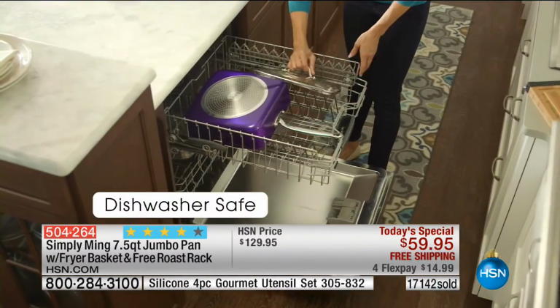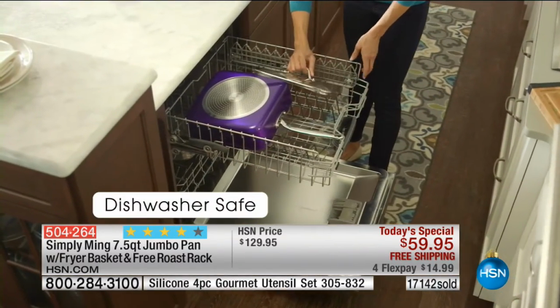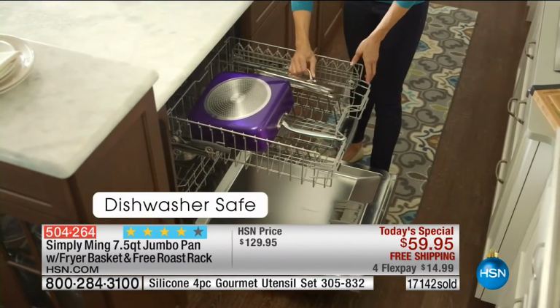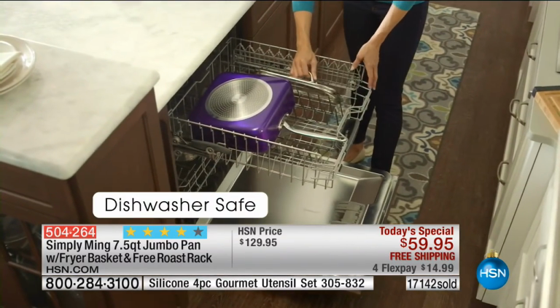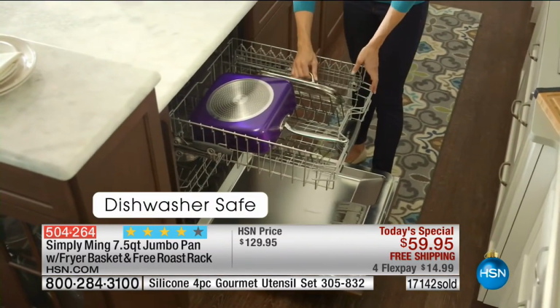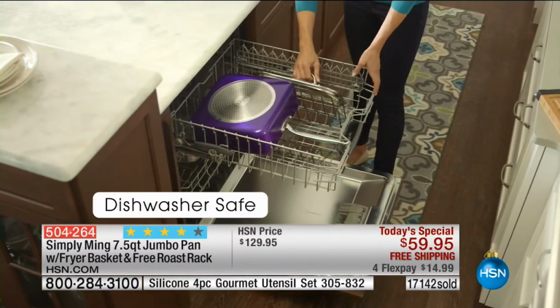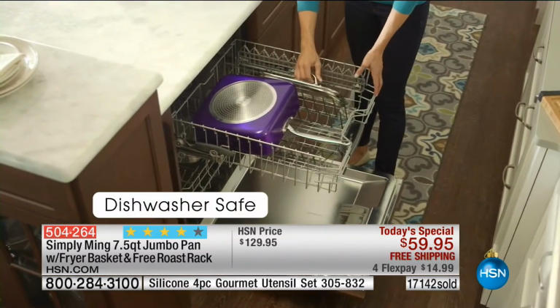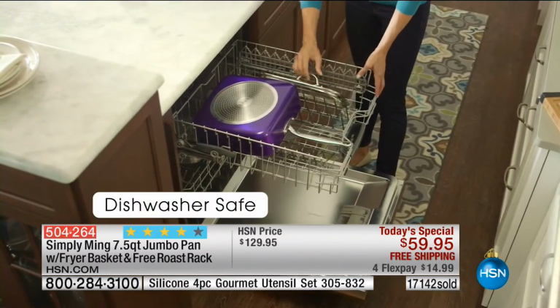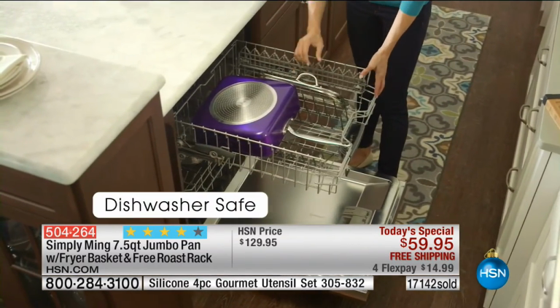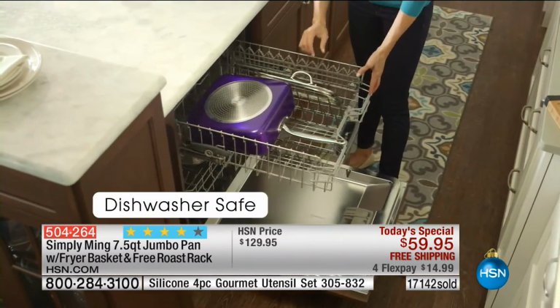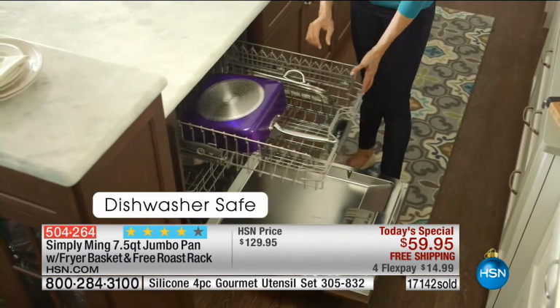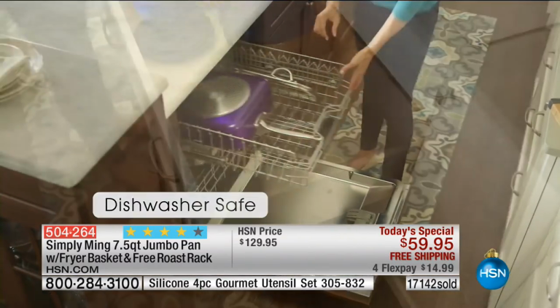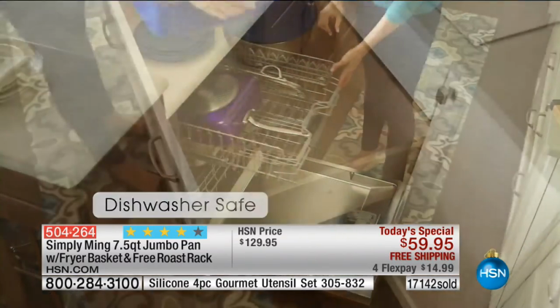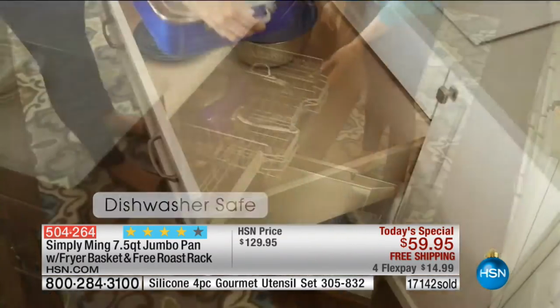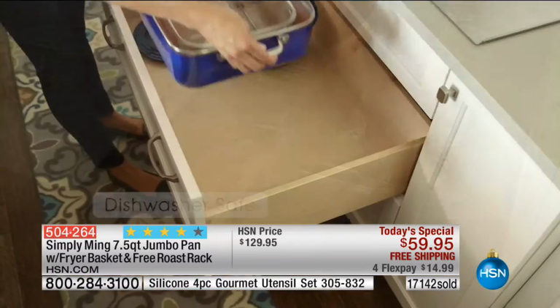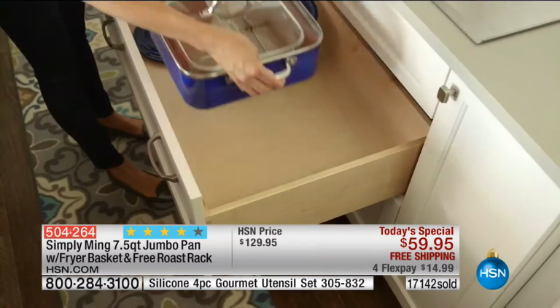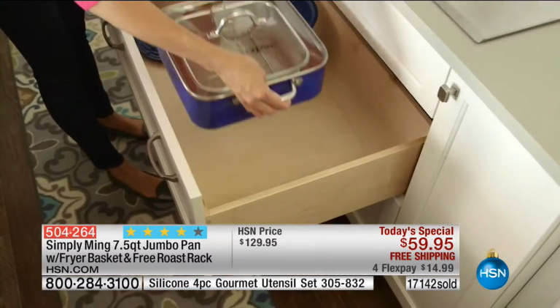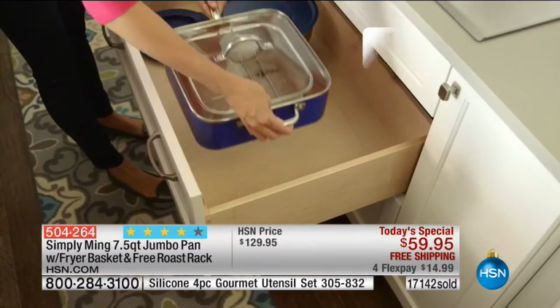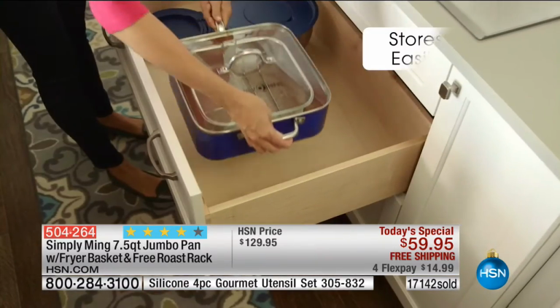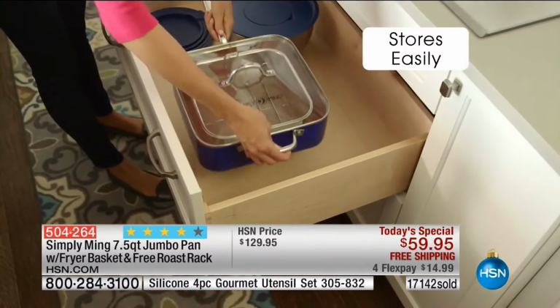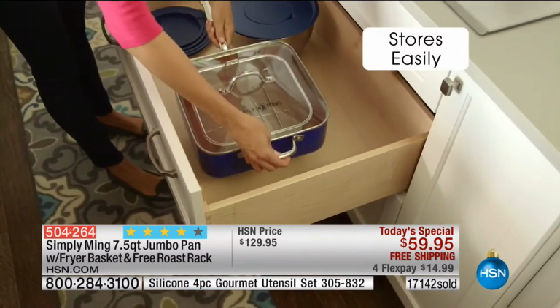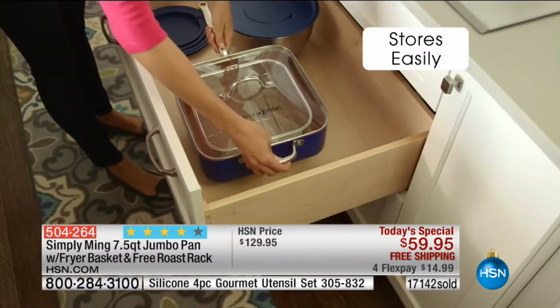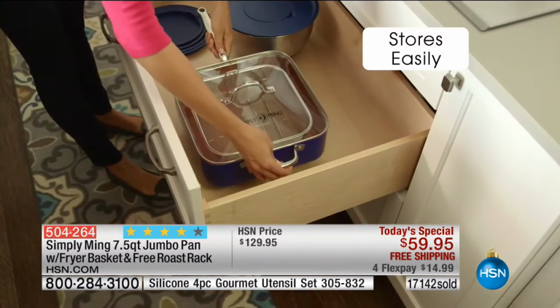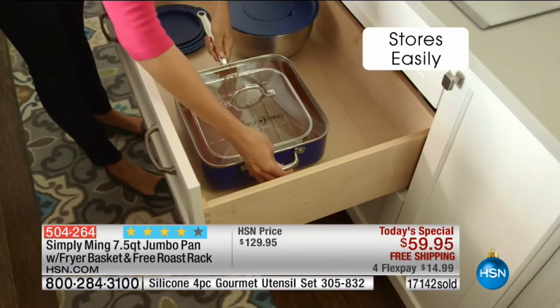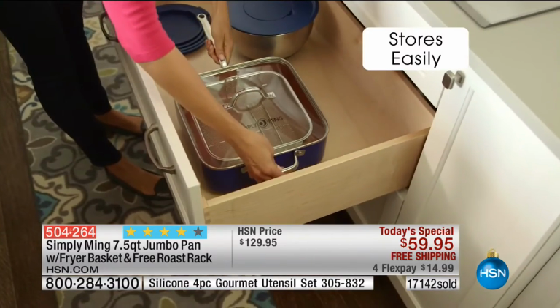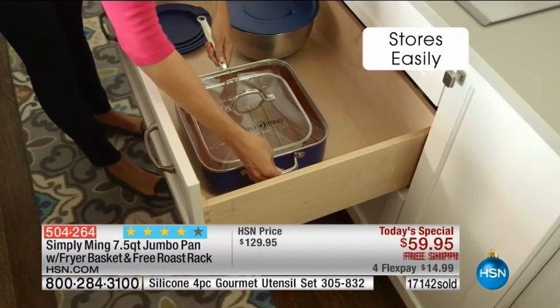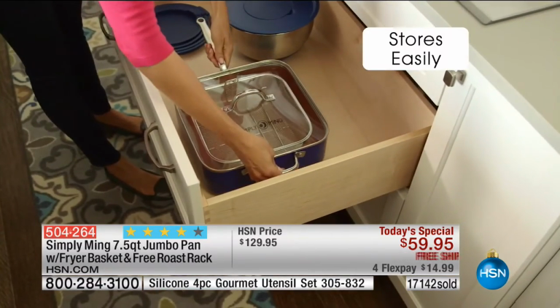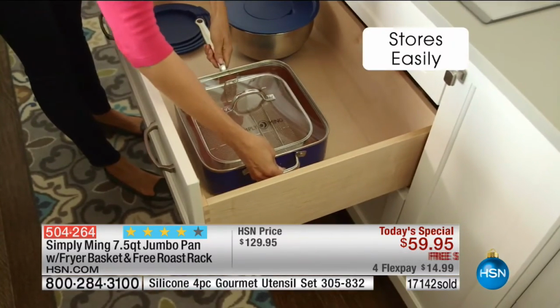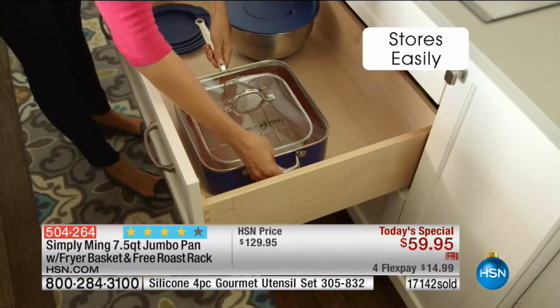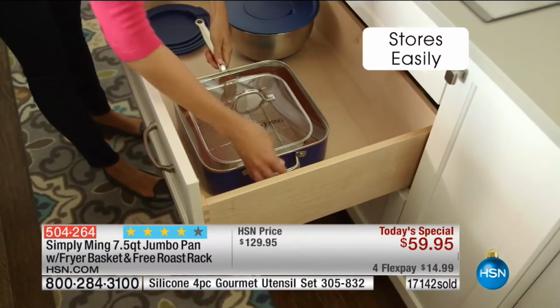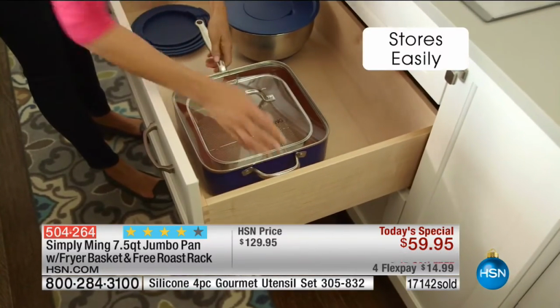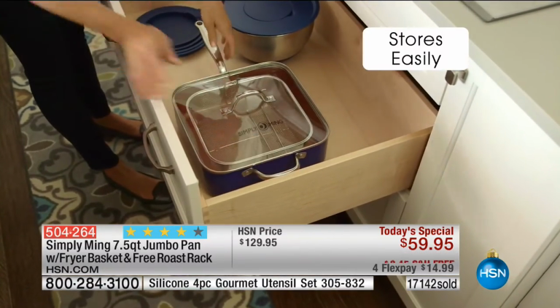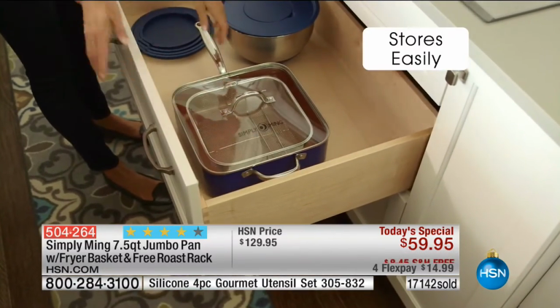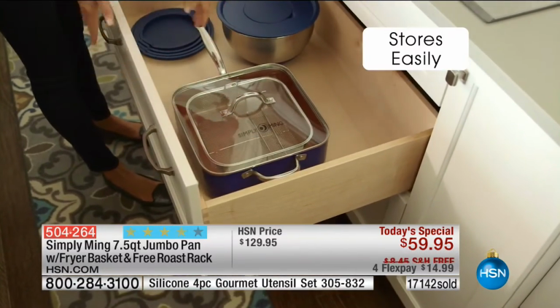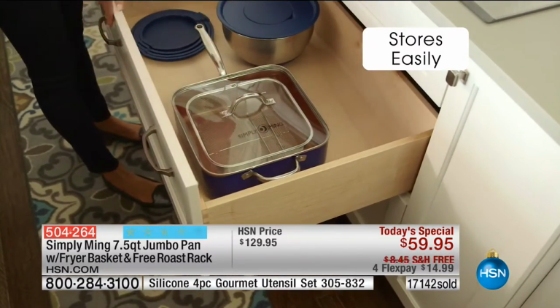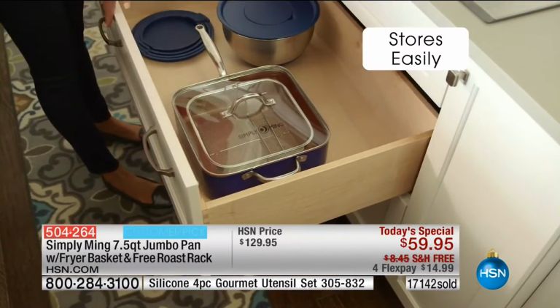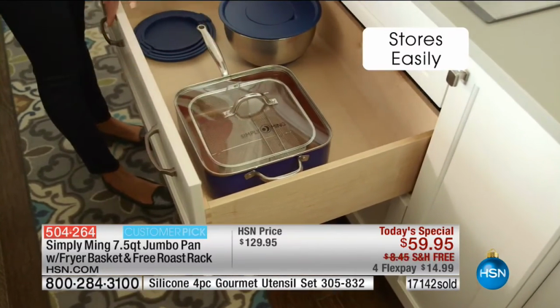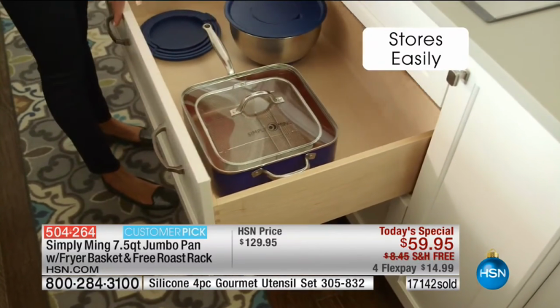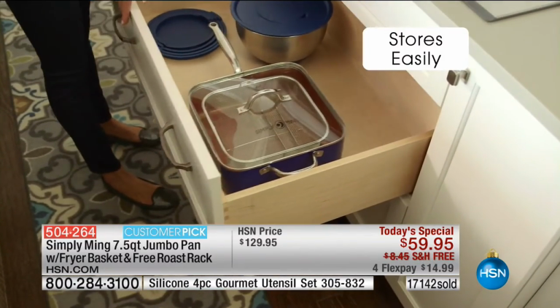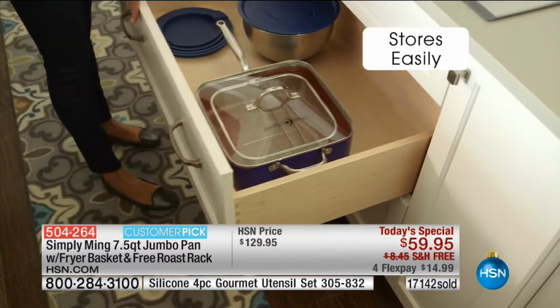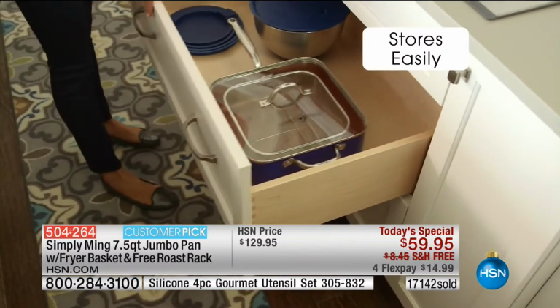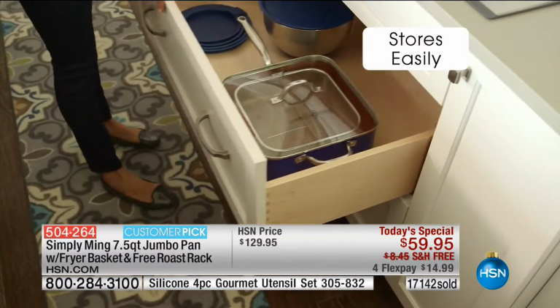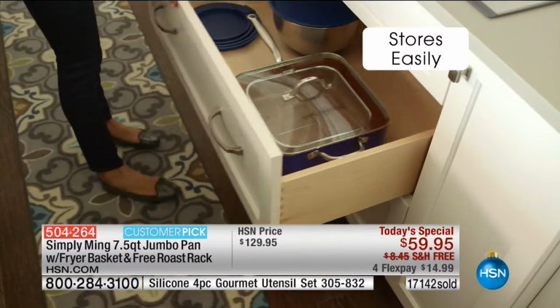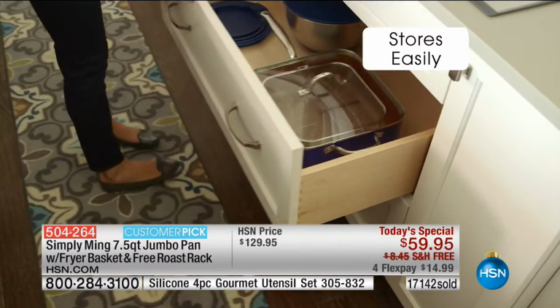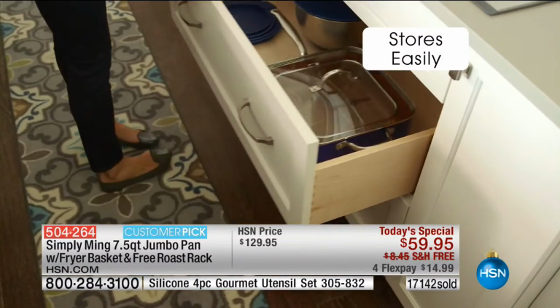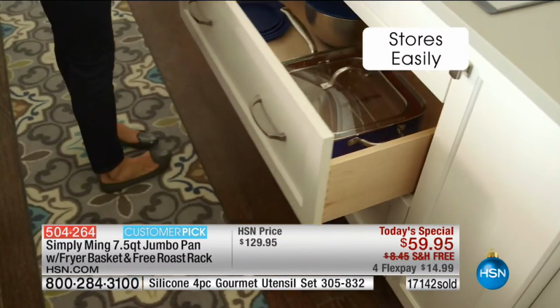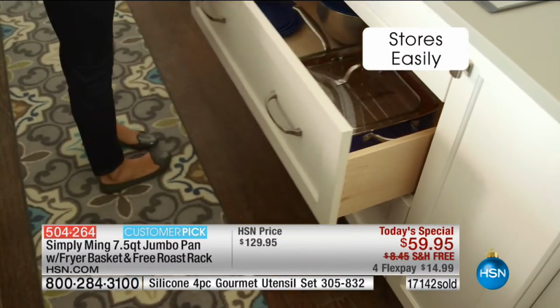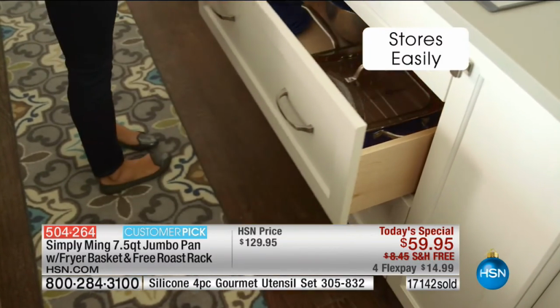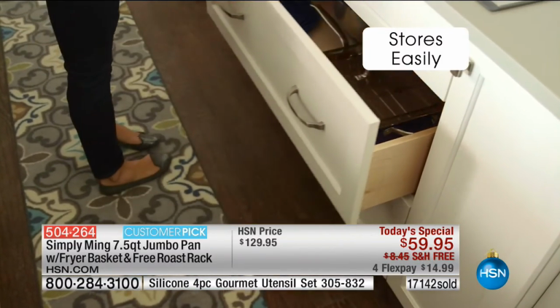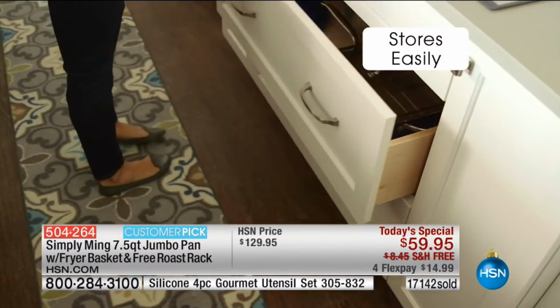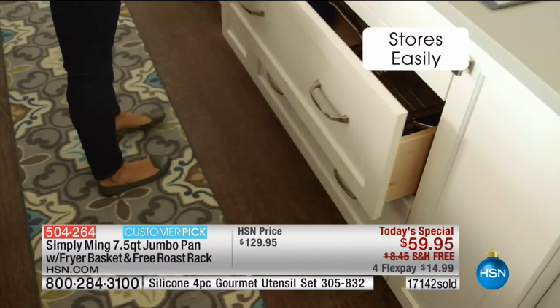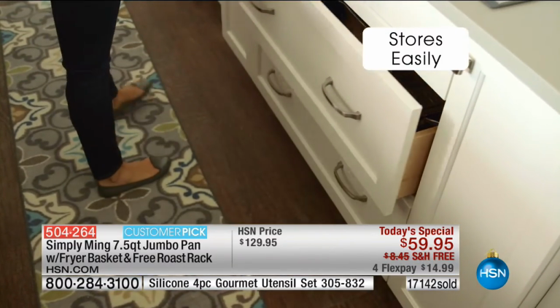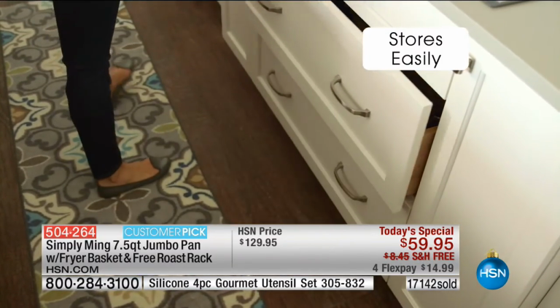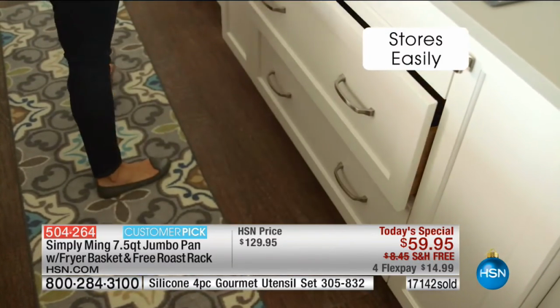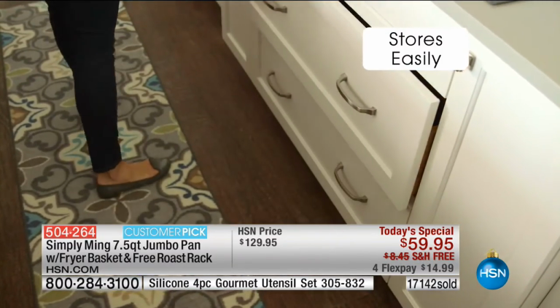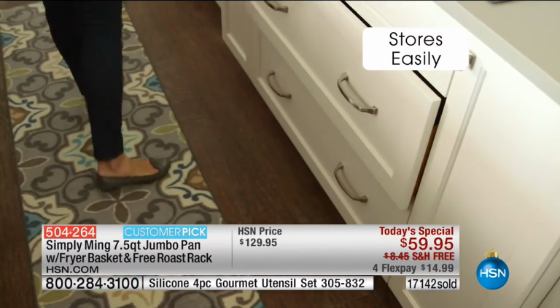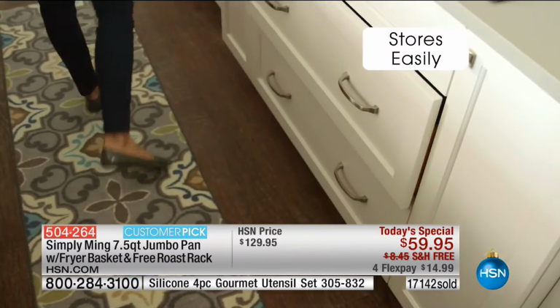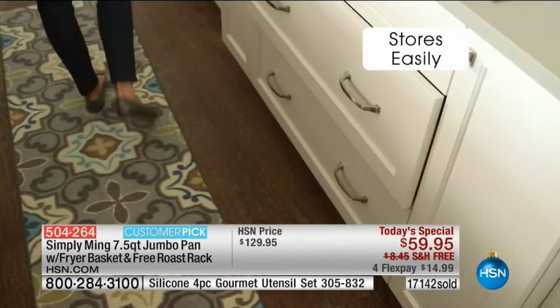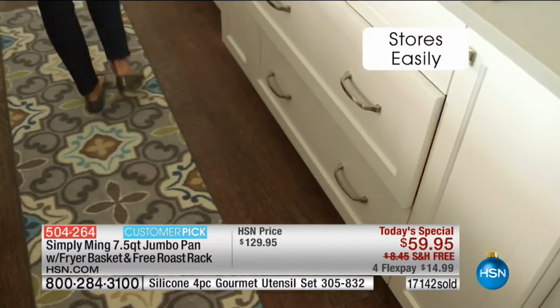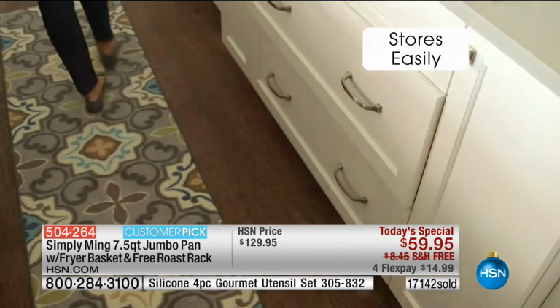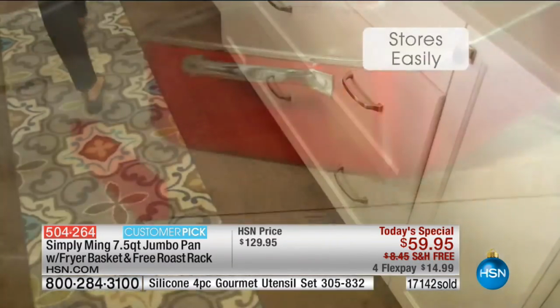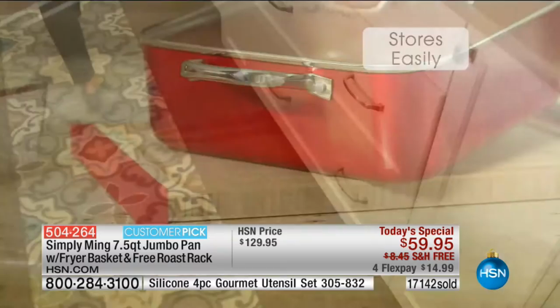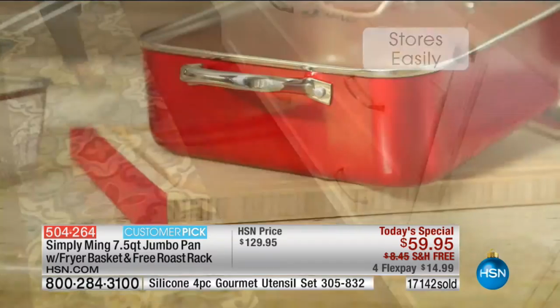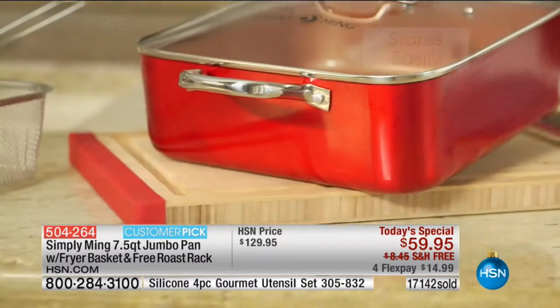Both the copper bronze and the black are going to sell out early. You have the great basket, which is fantastic for blanching pasta like this.